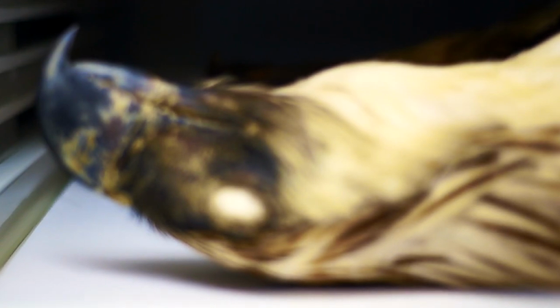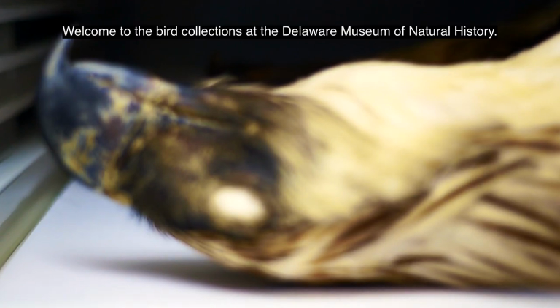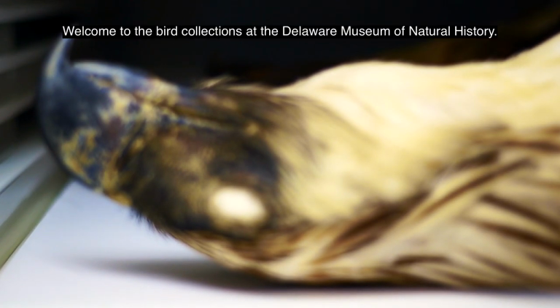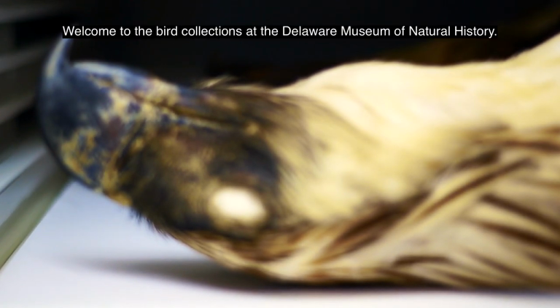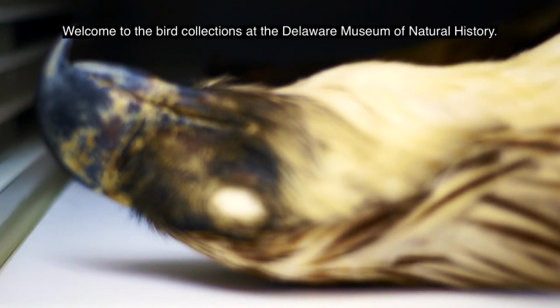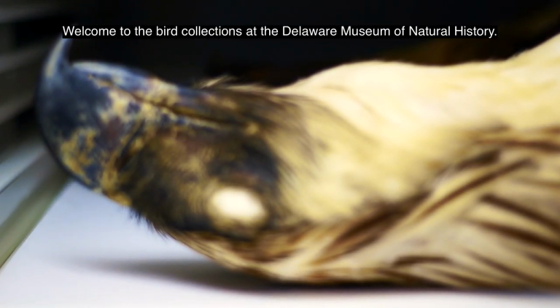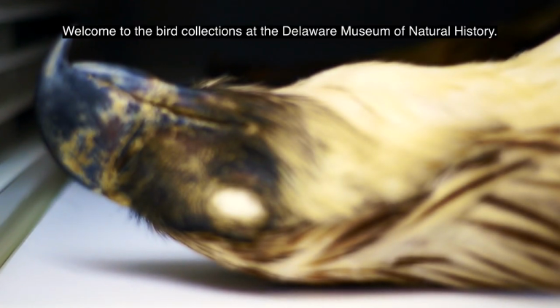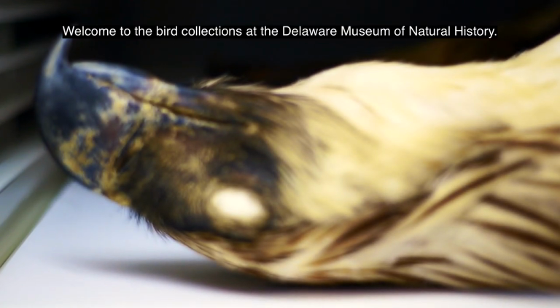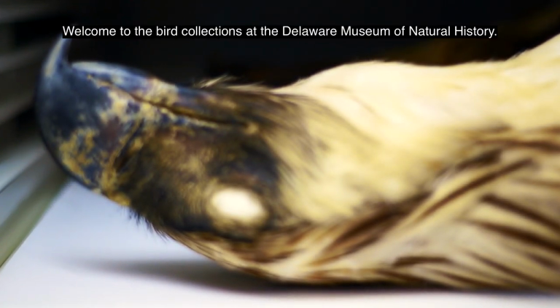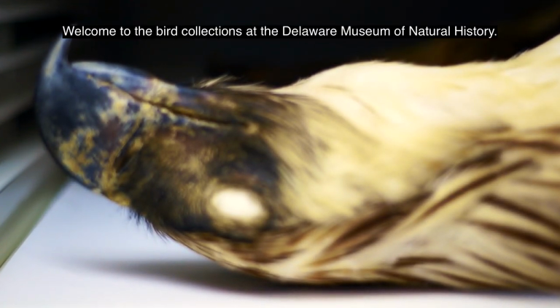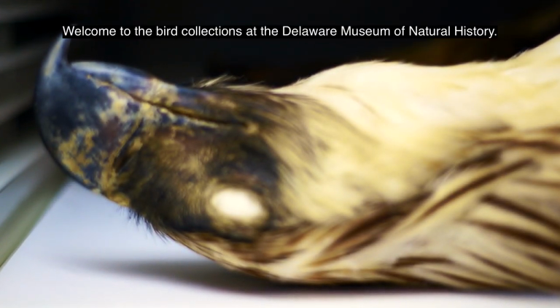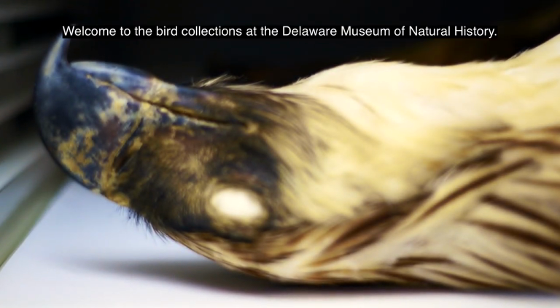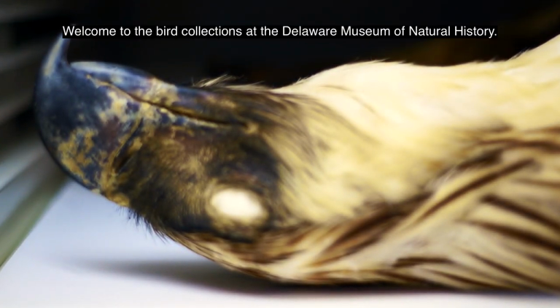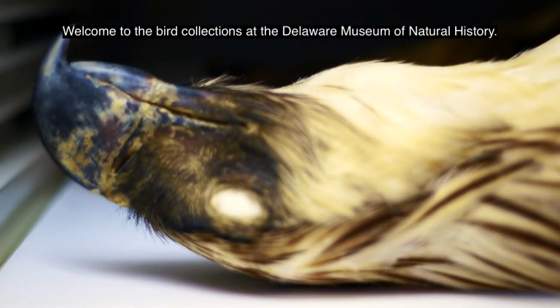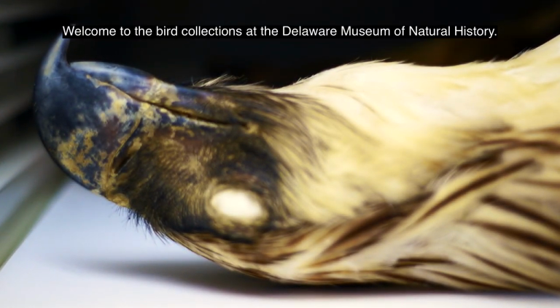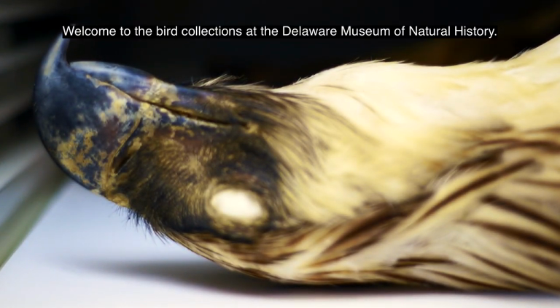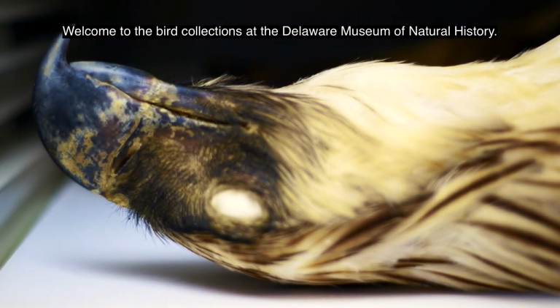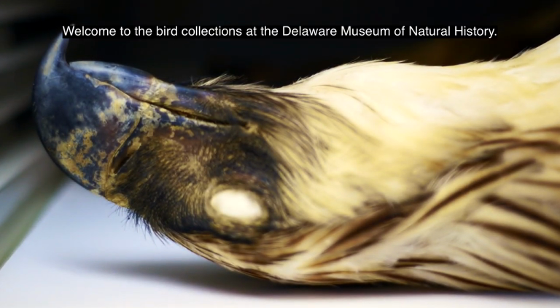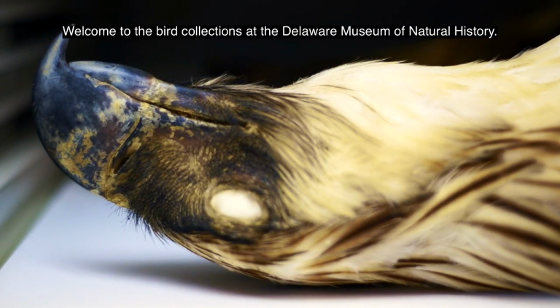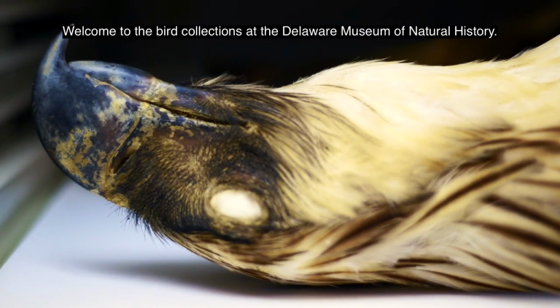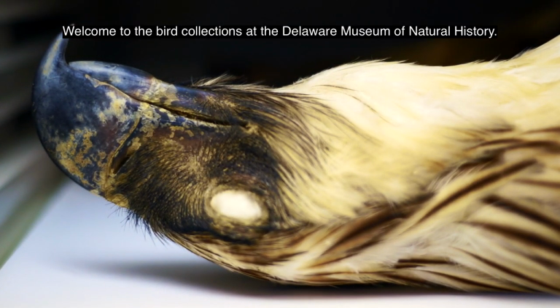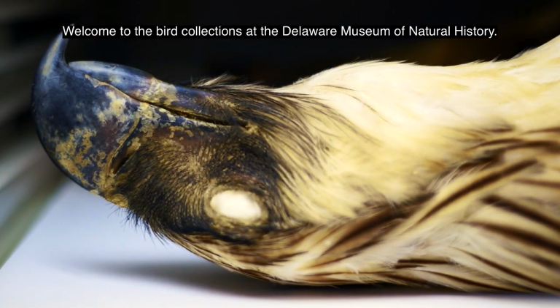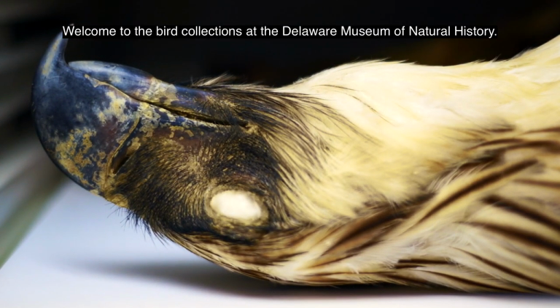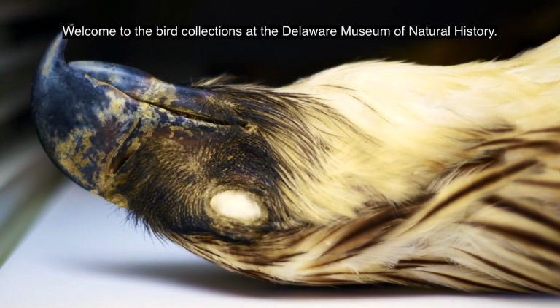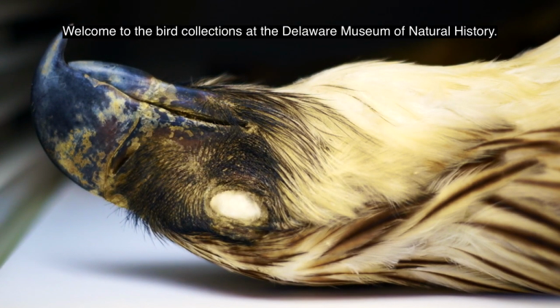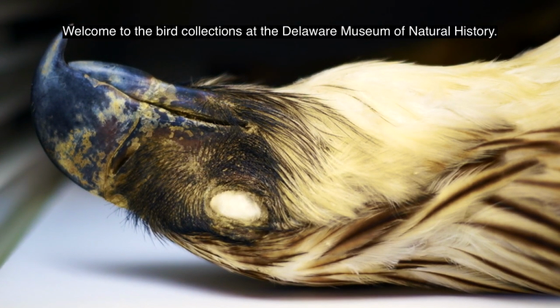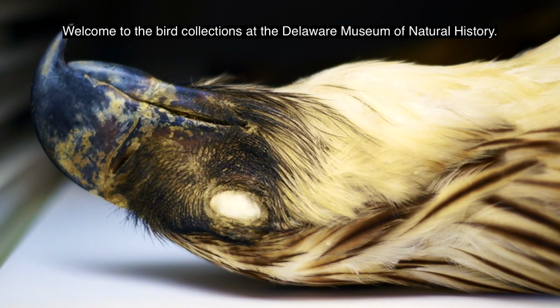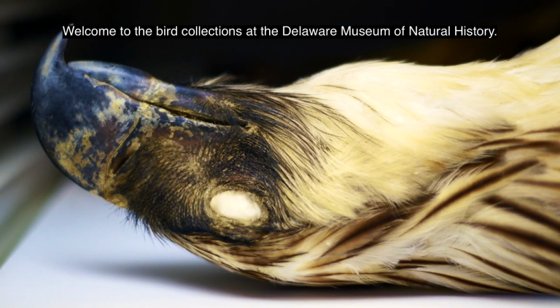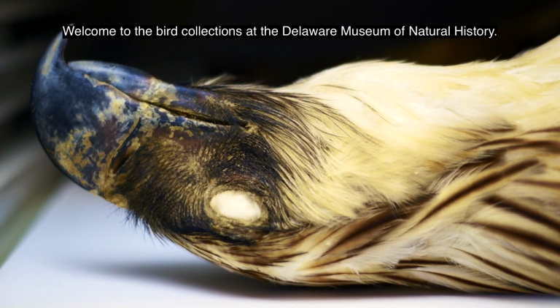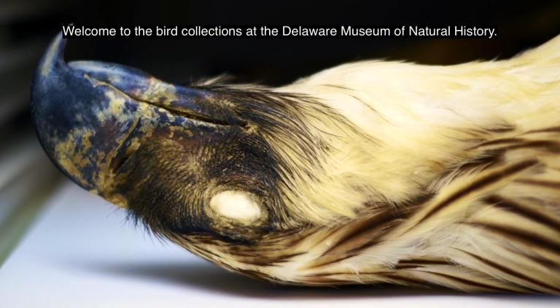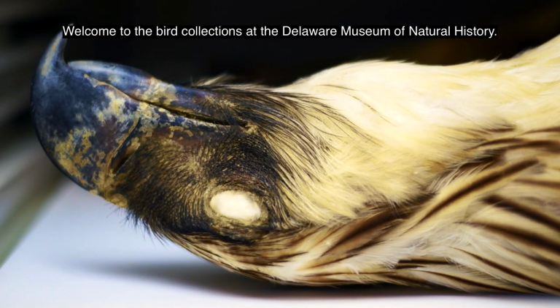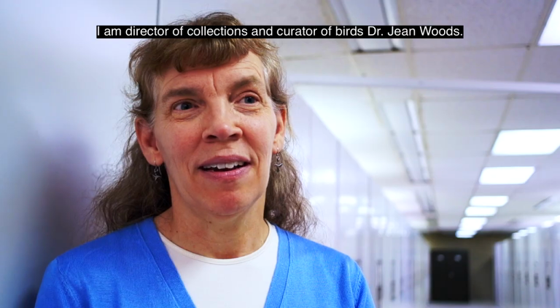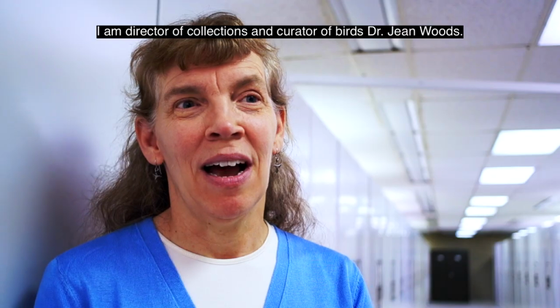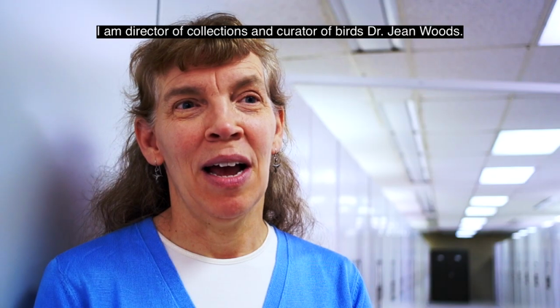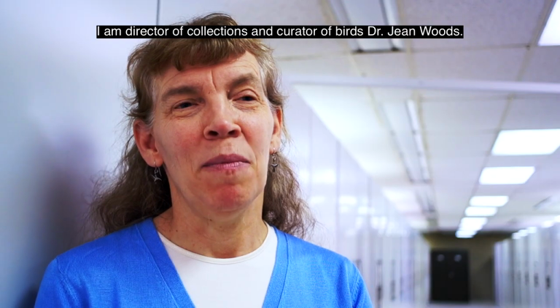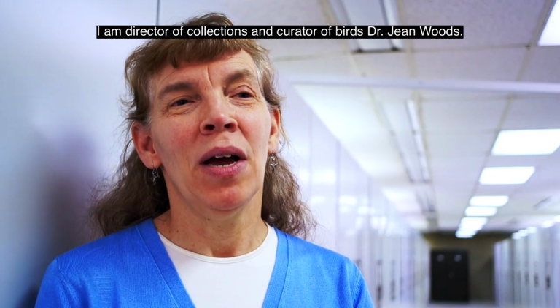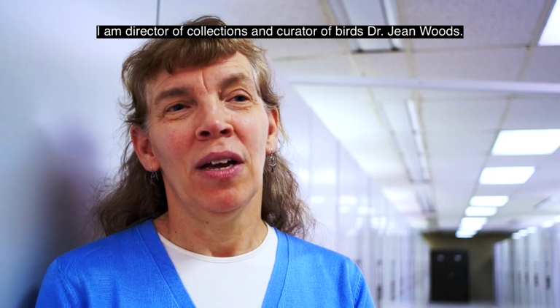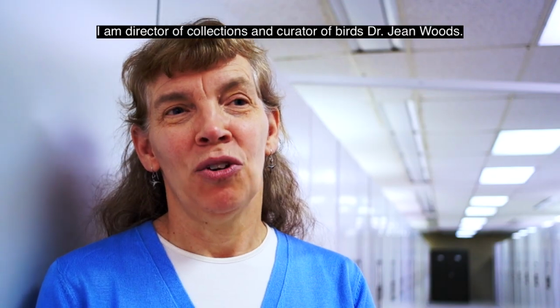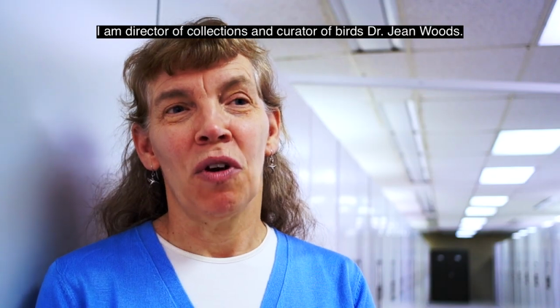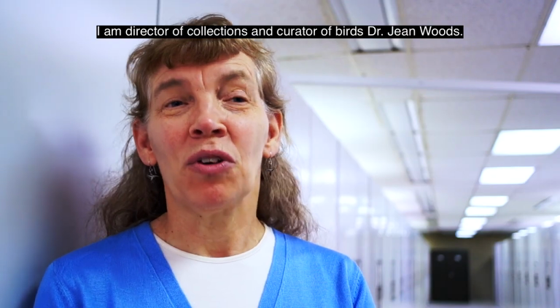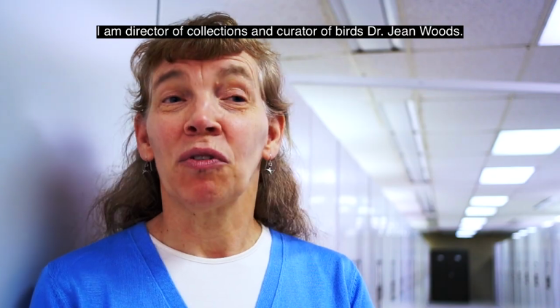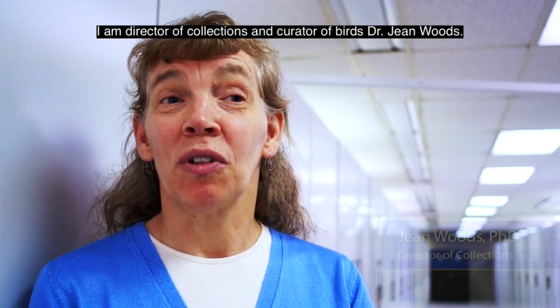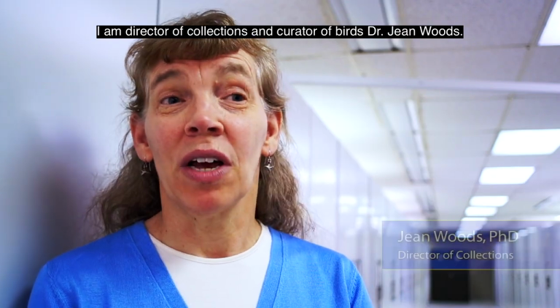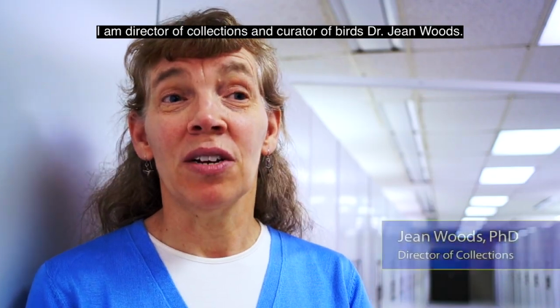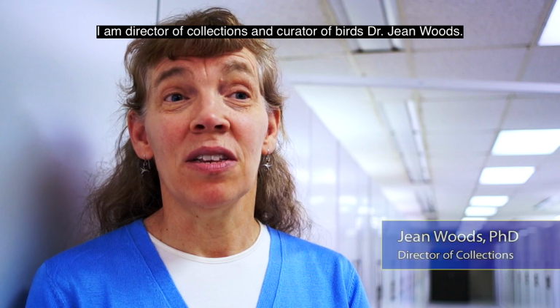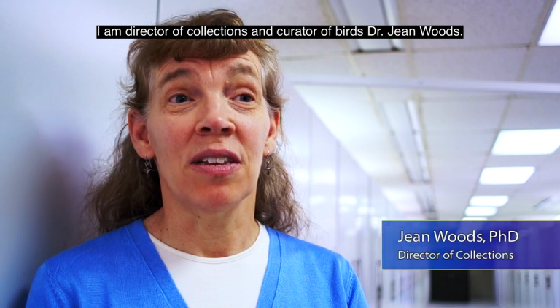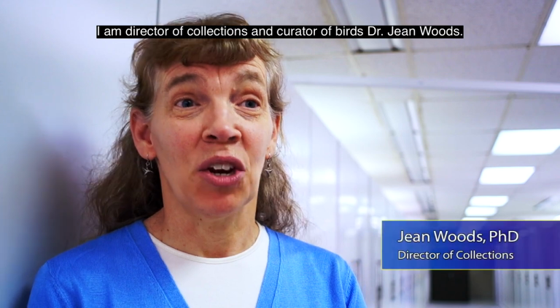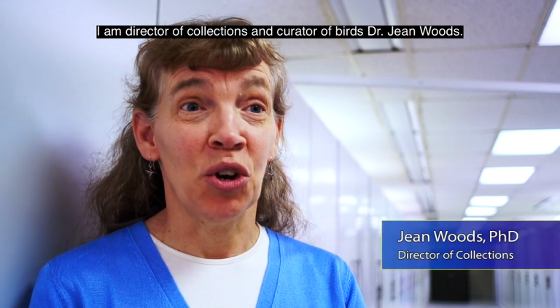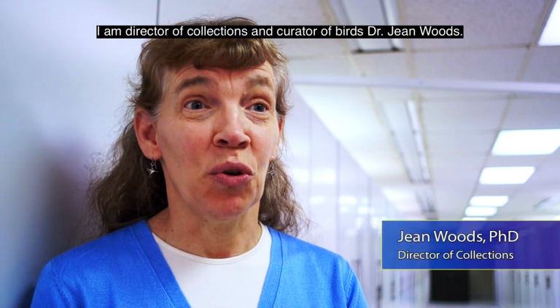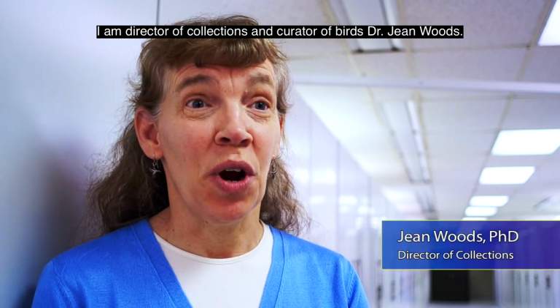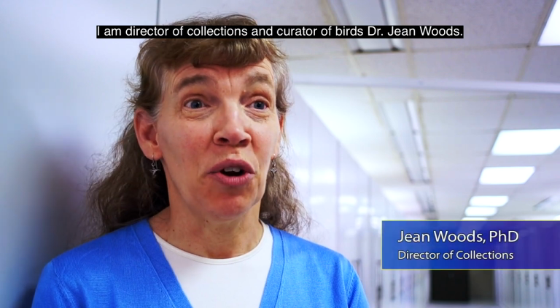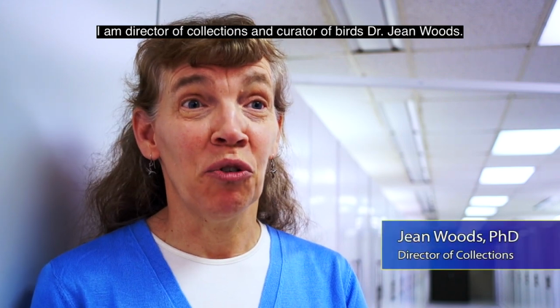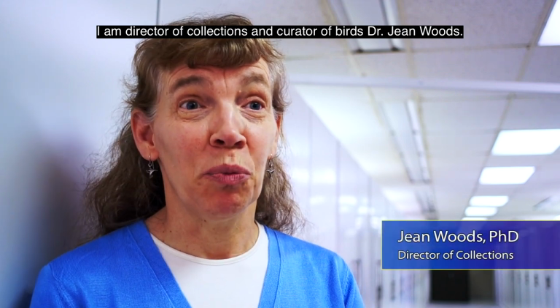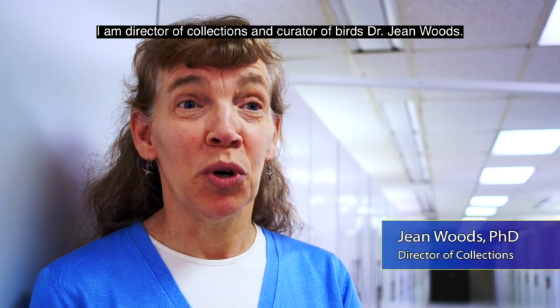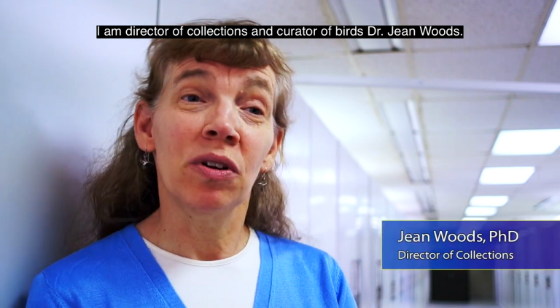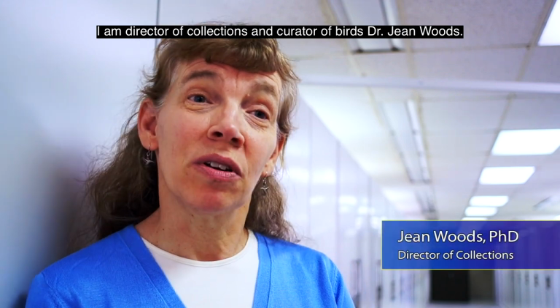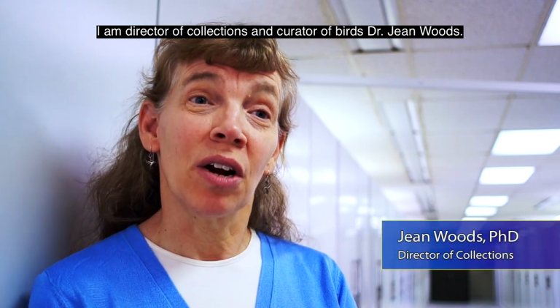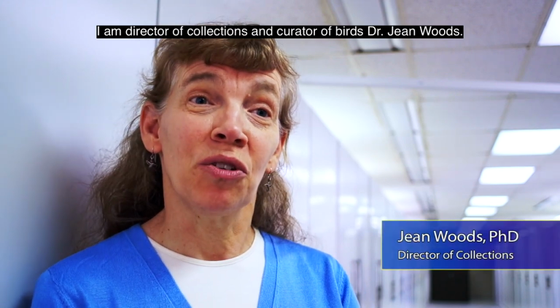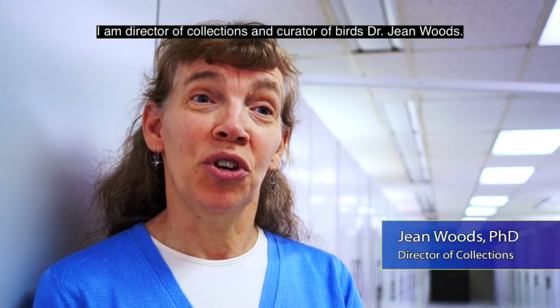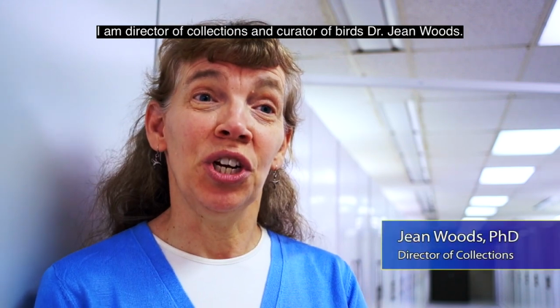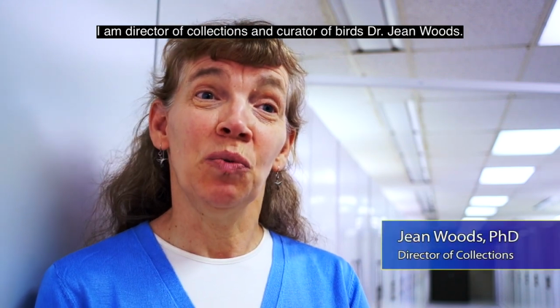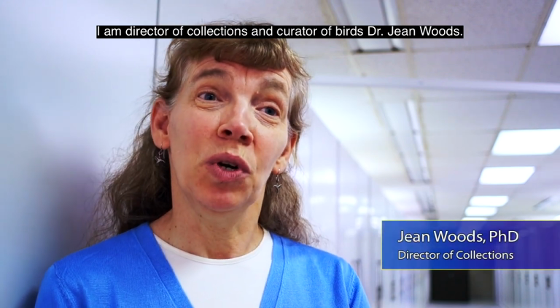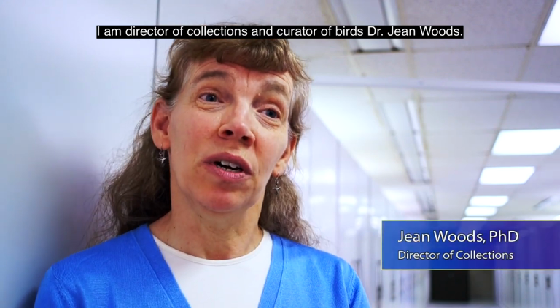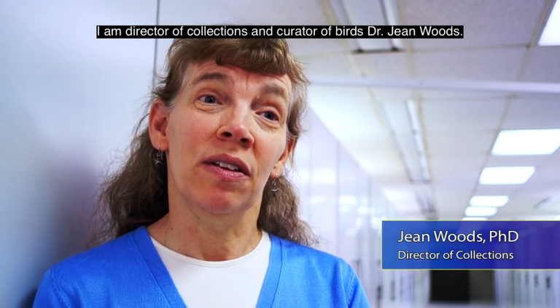Welcome to the Bird Collections at the Delaware Museum of Natural History. I'm Director of Collections and Curator of Birds, Dr. Jean Woods.